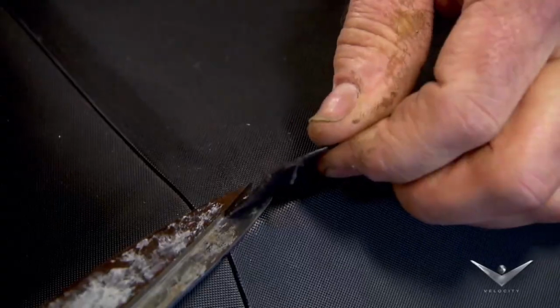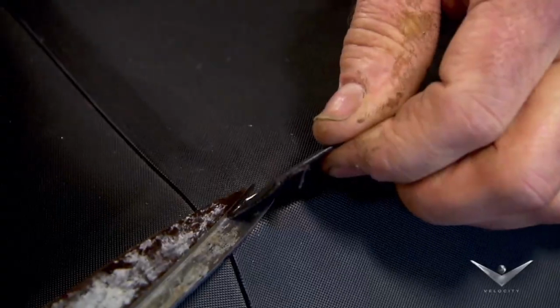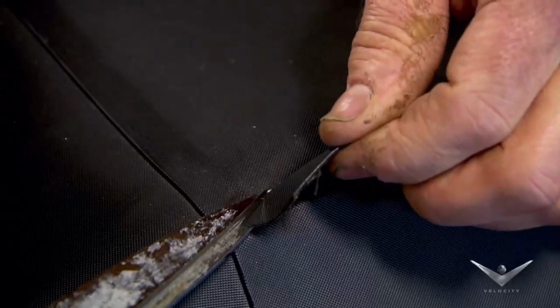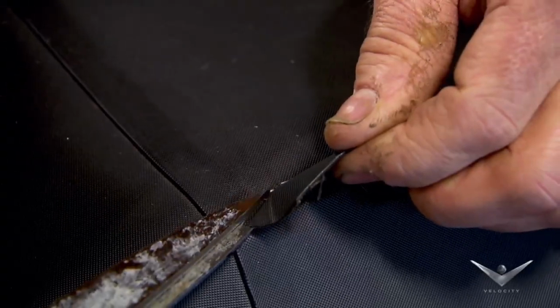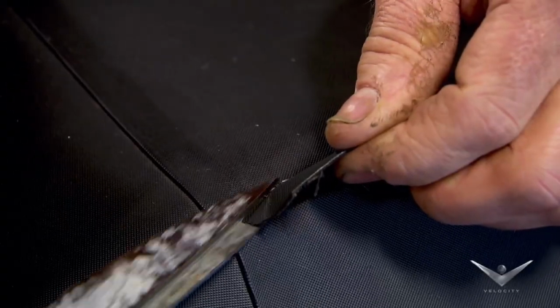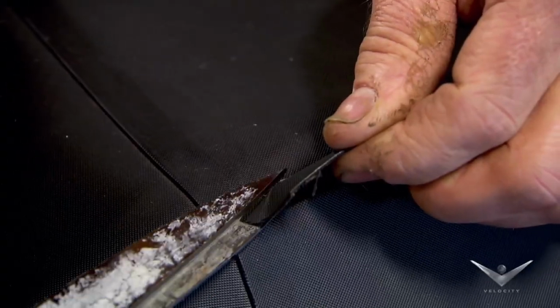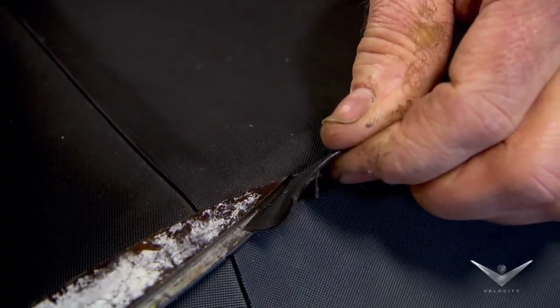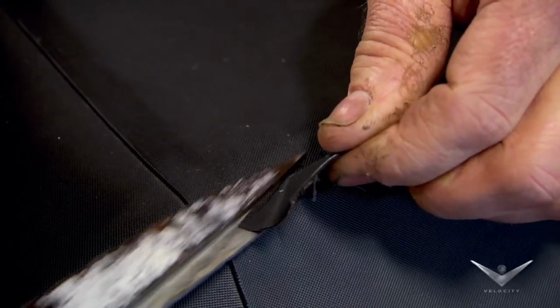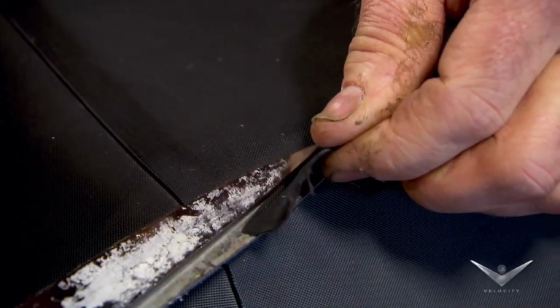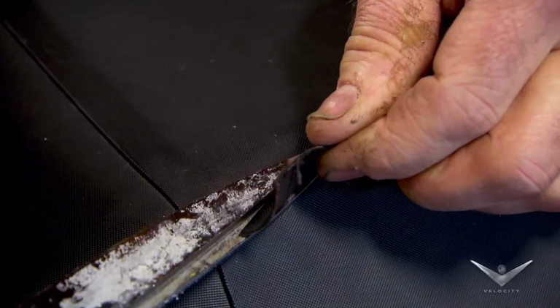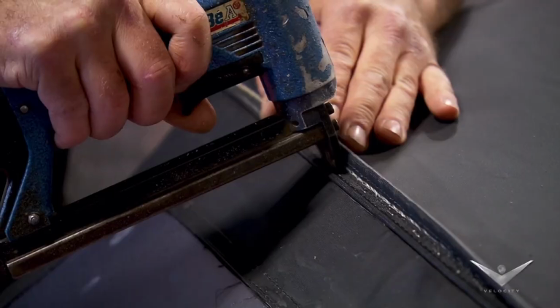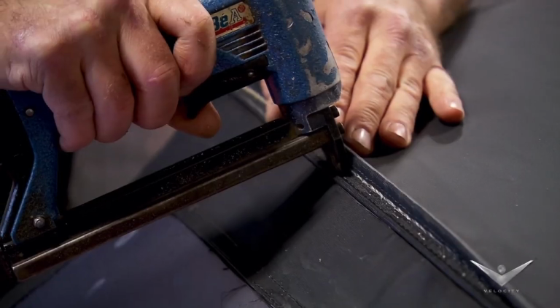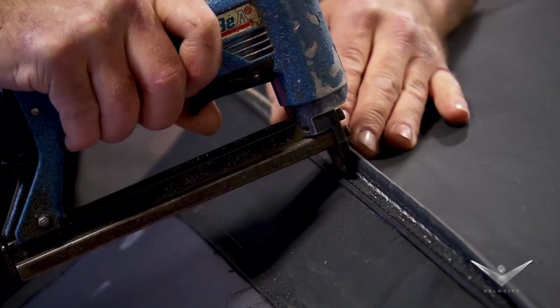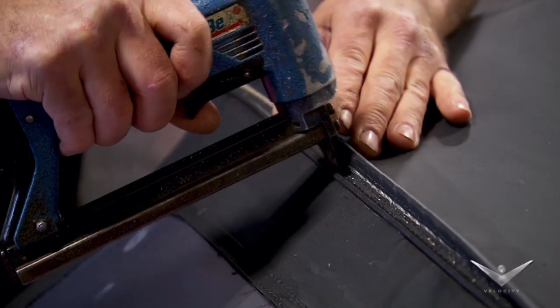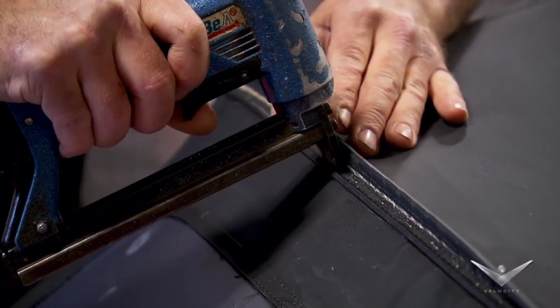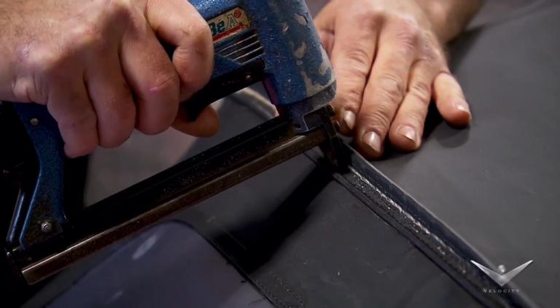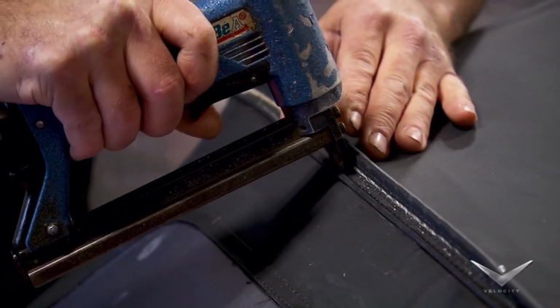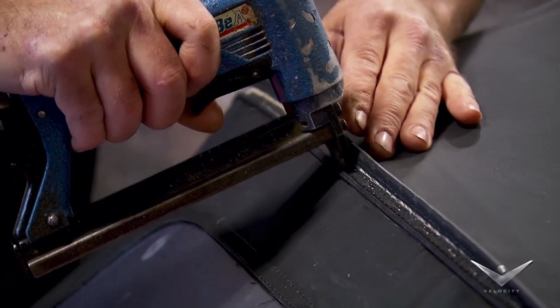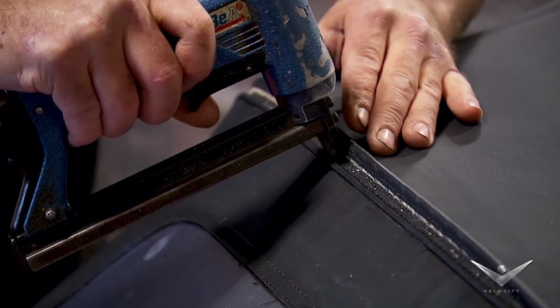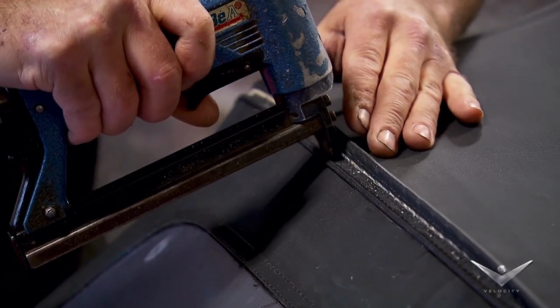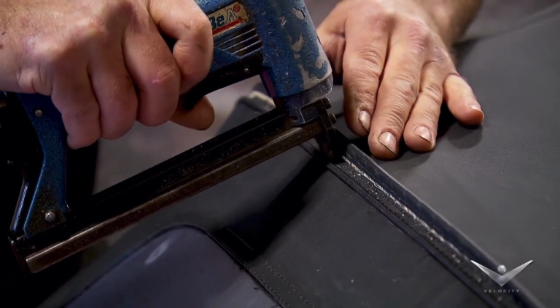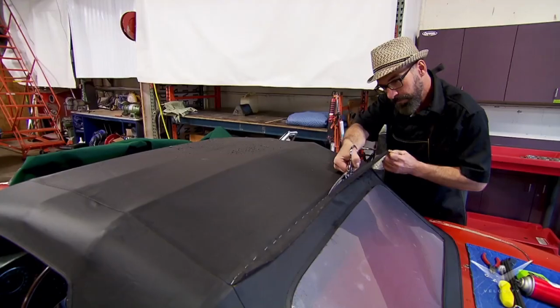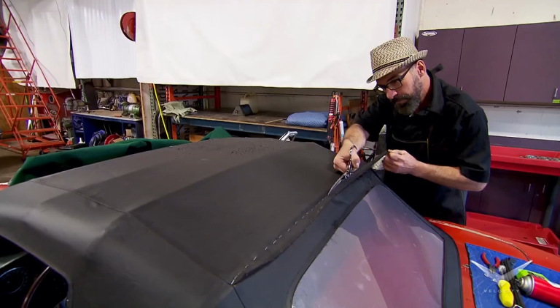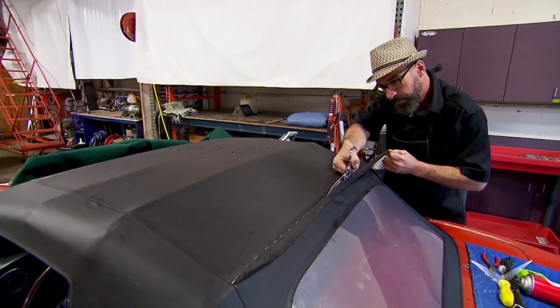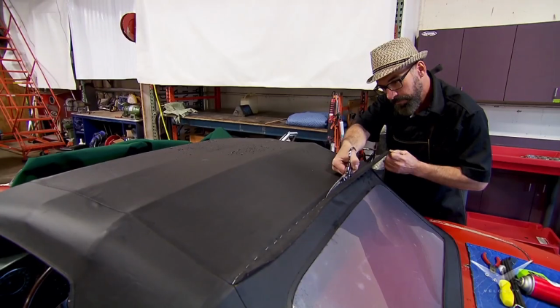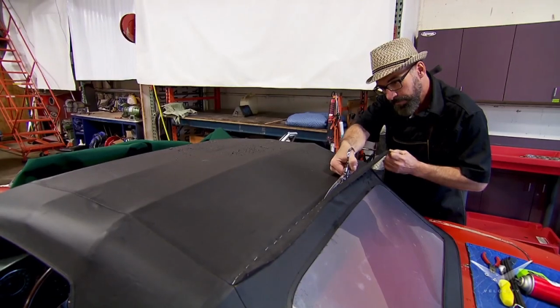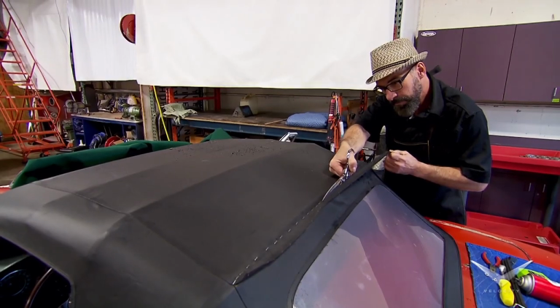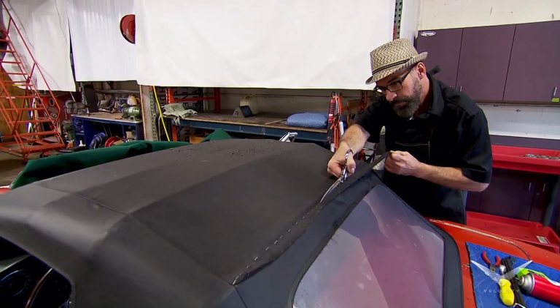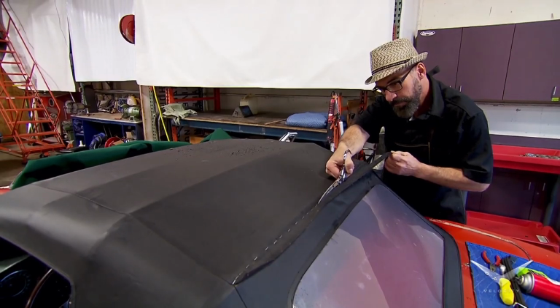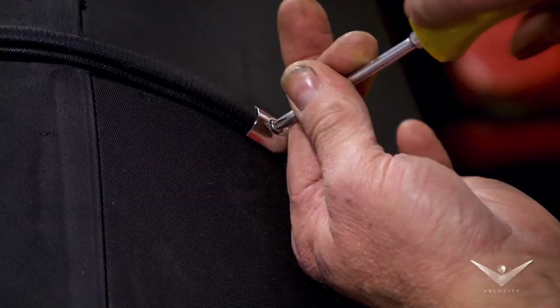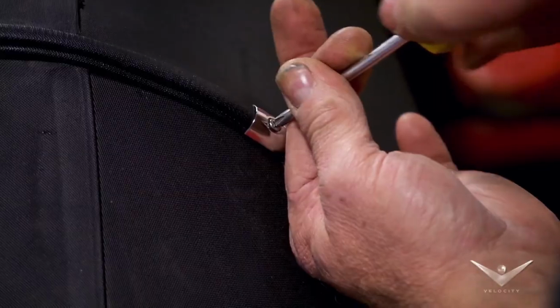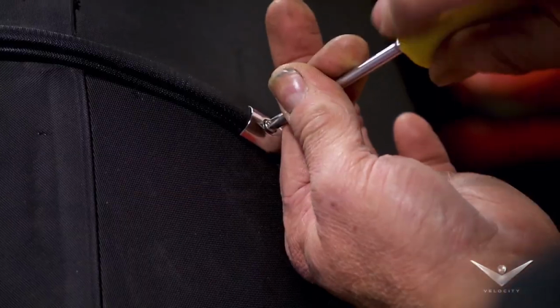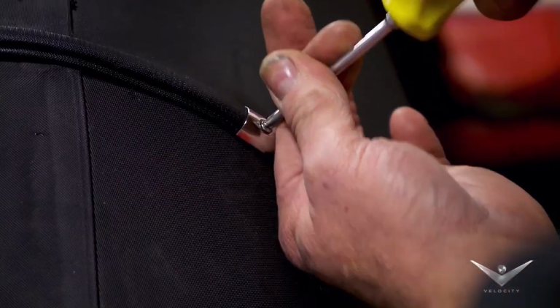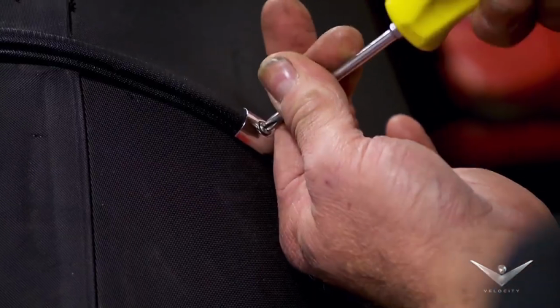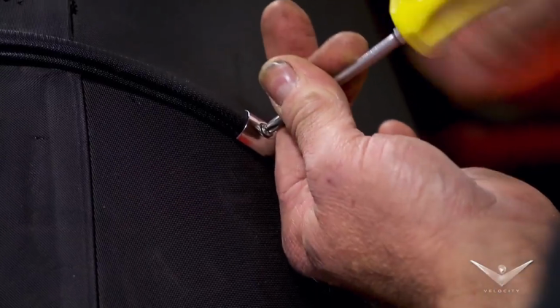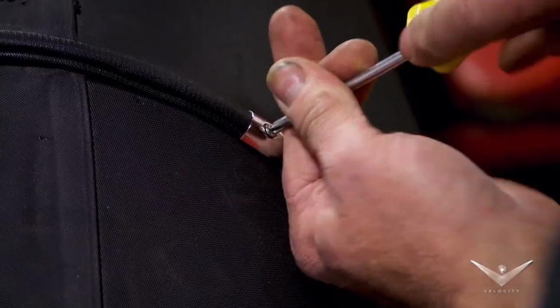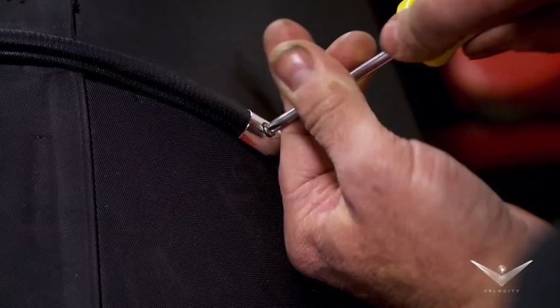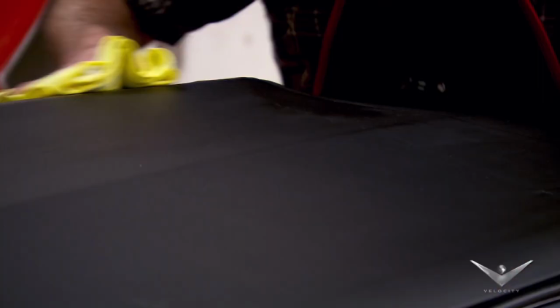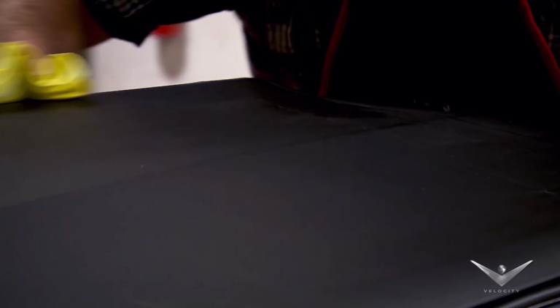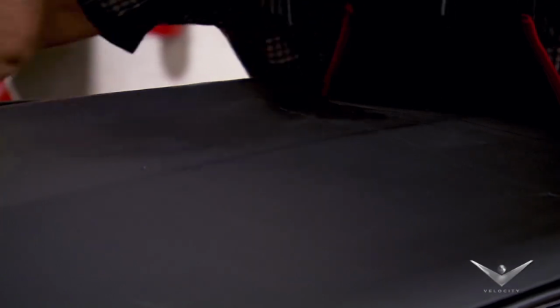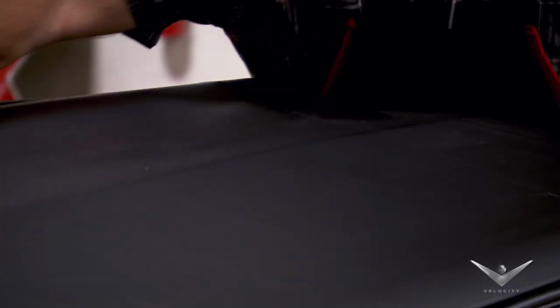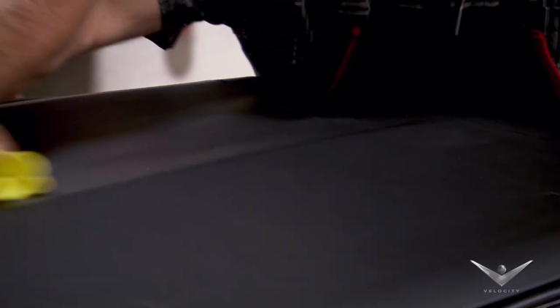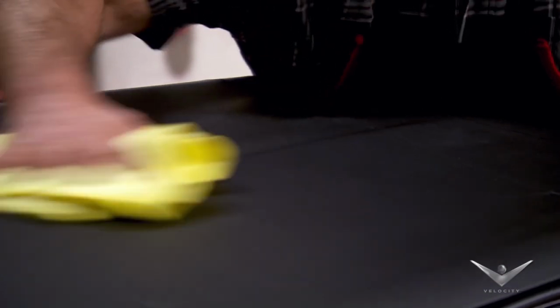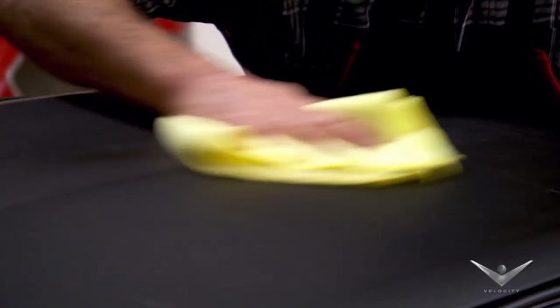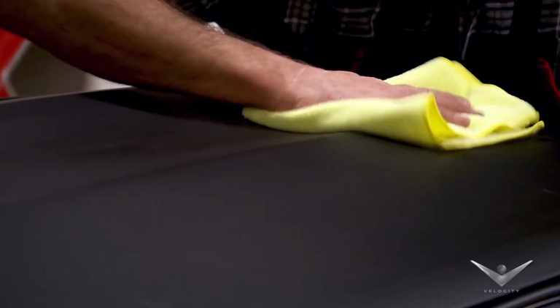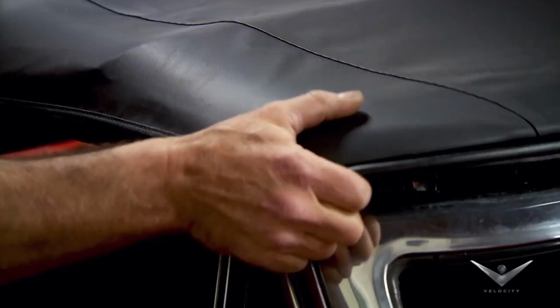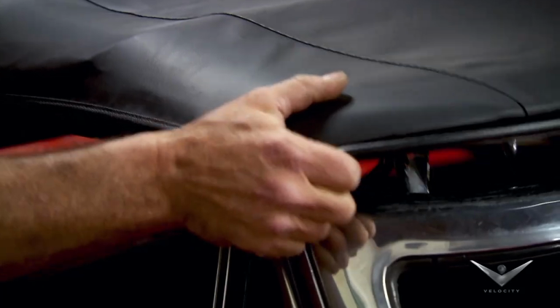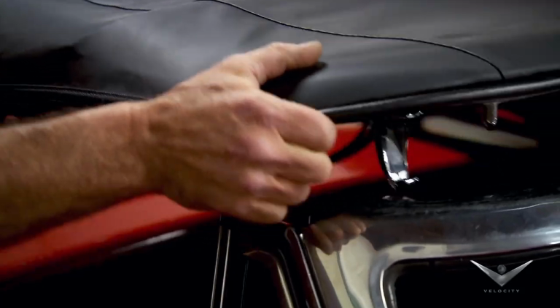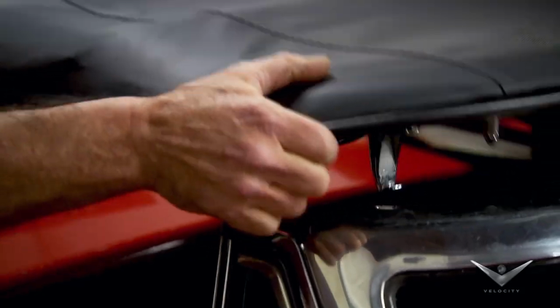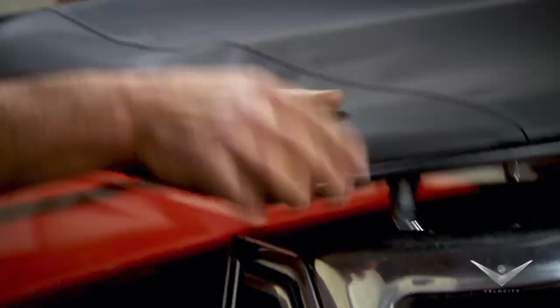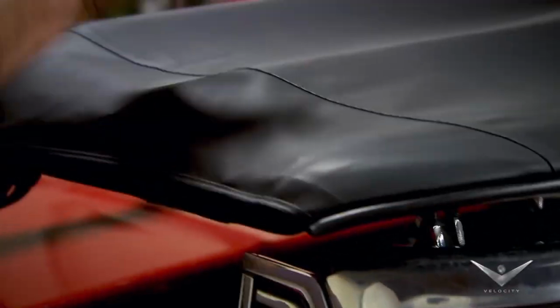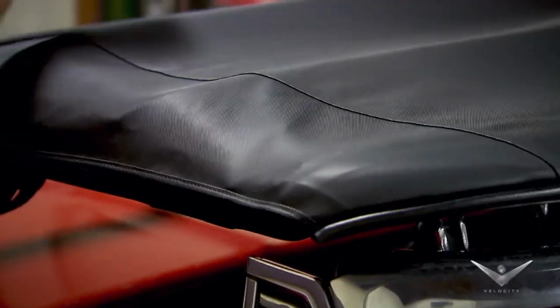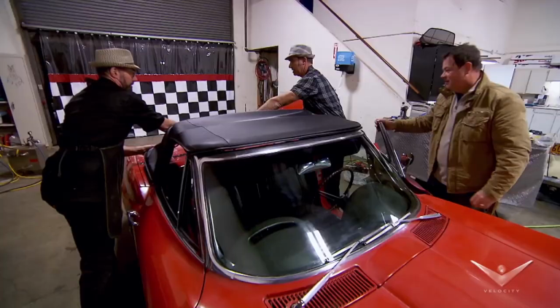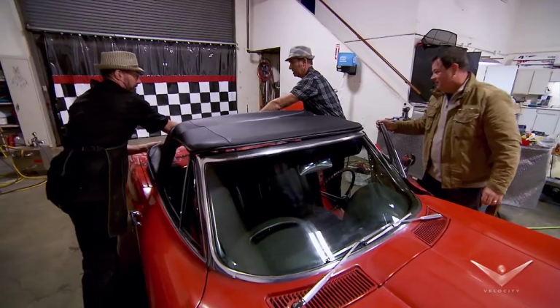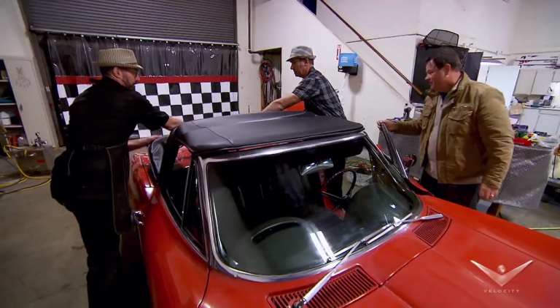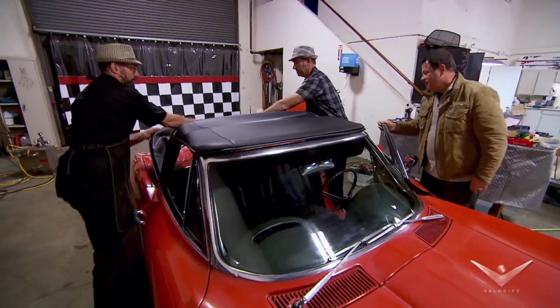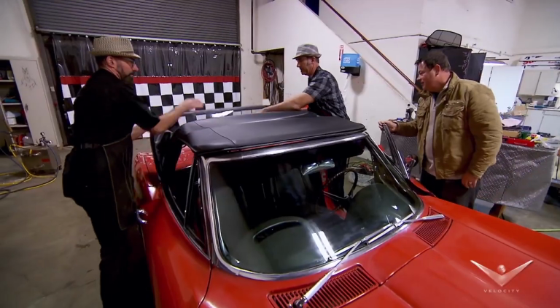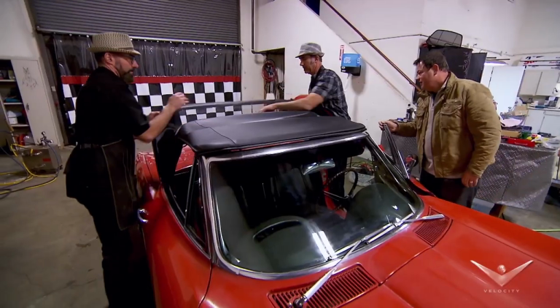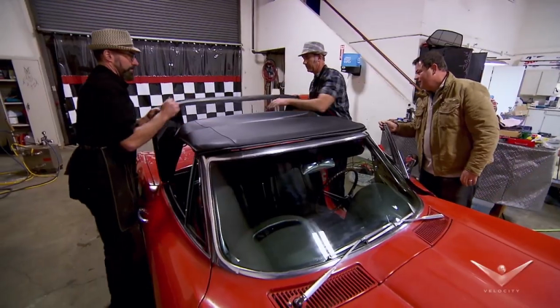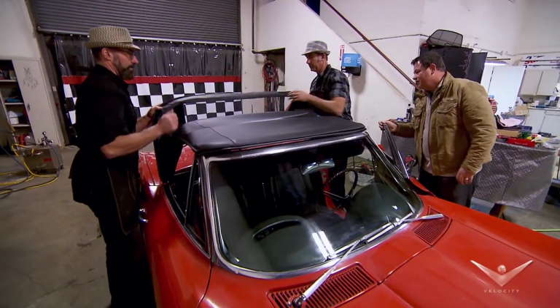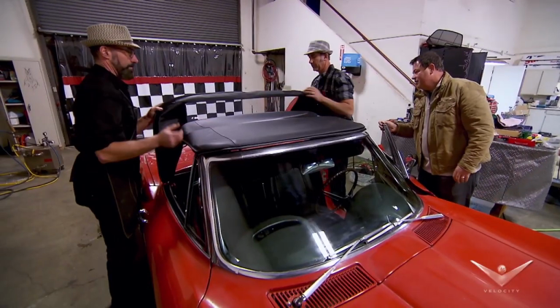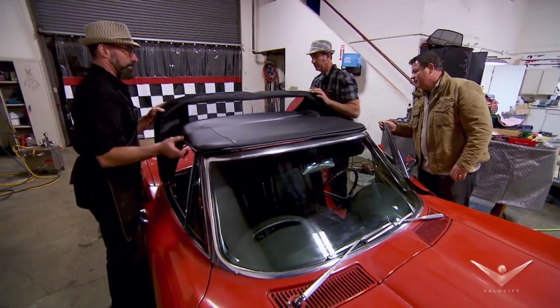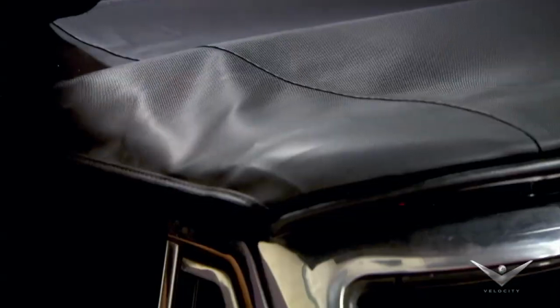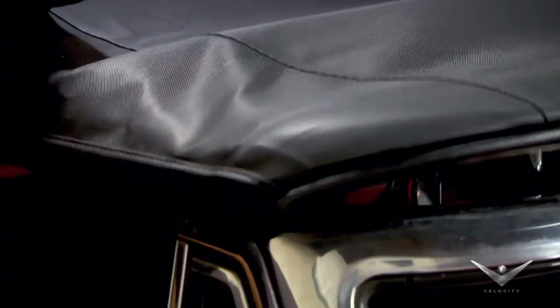Having made my contribution, I leave Don and Mike to add the finishing touches. Be careful with the window.